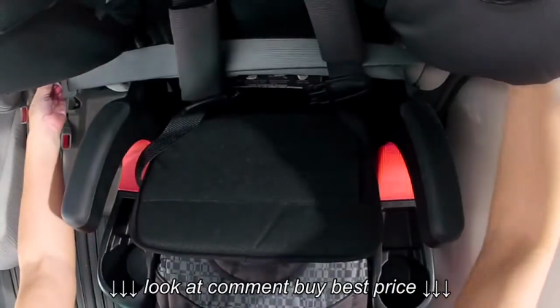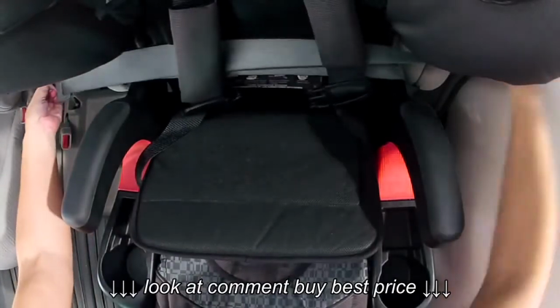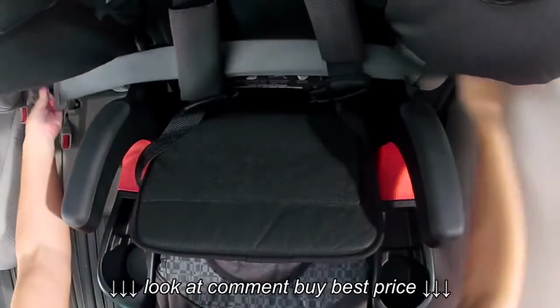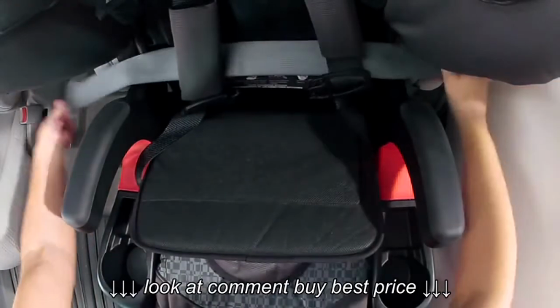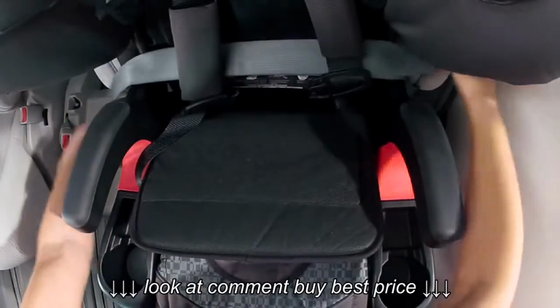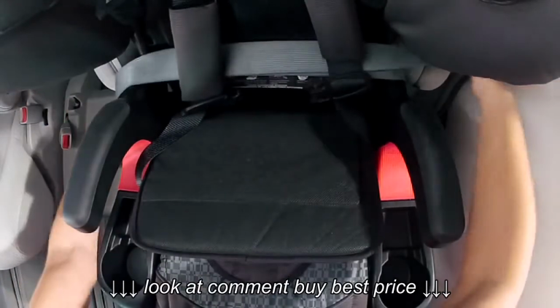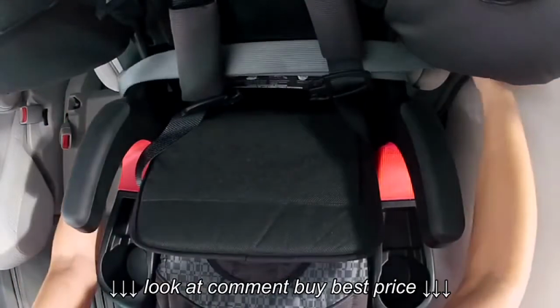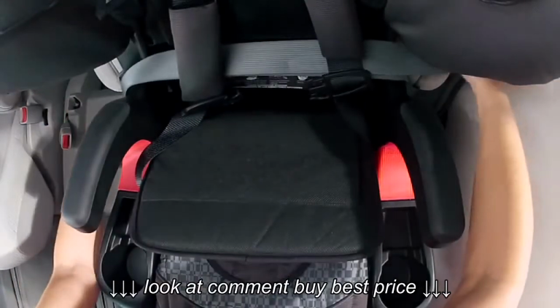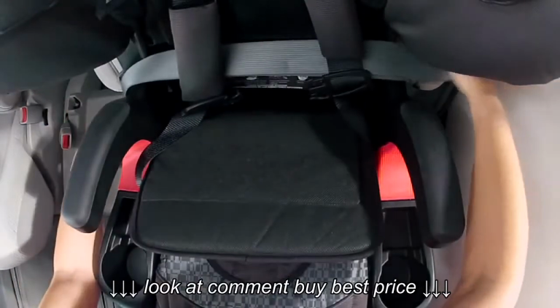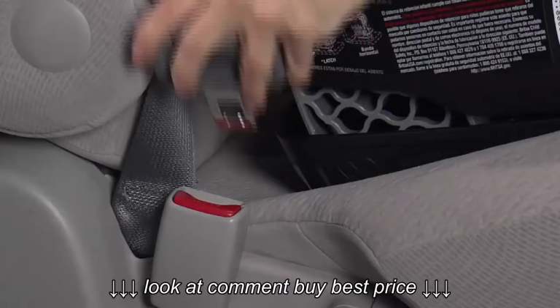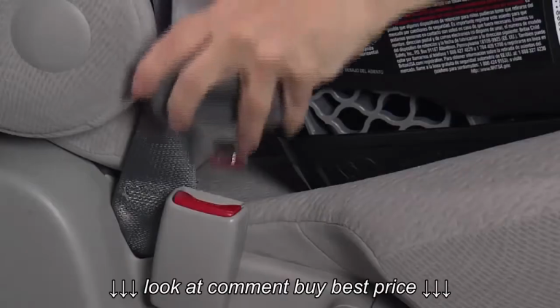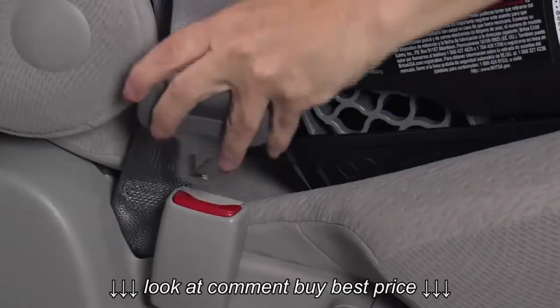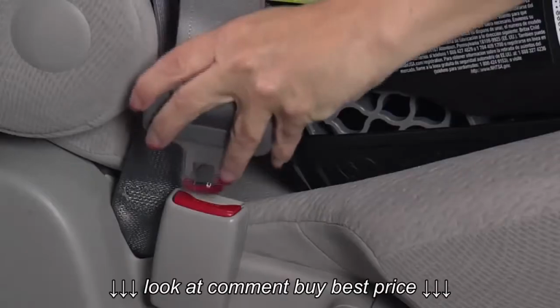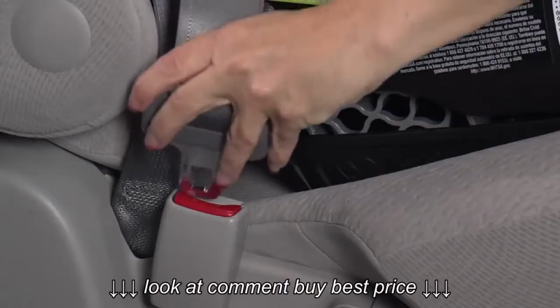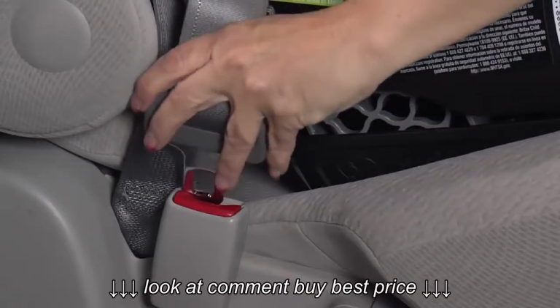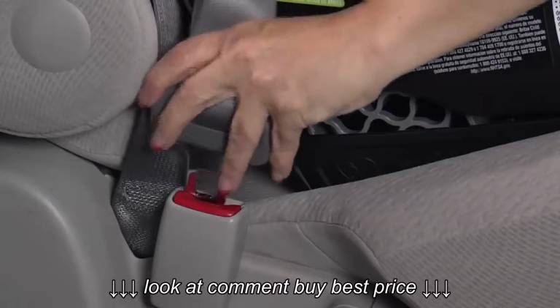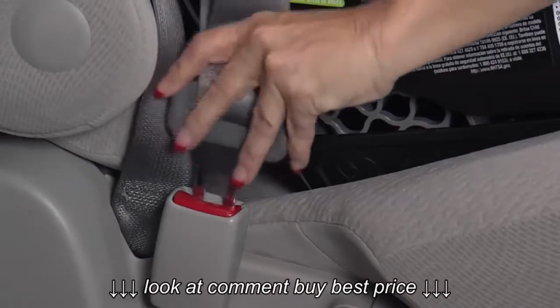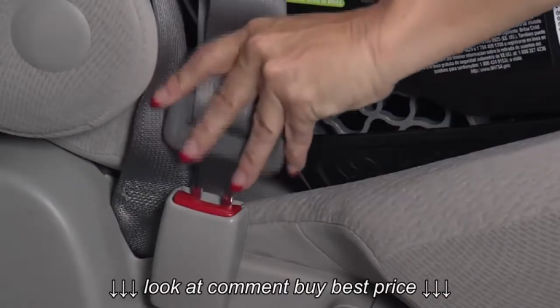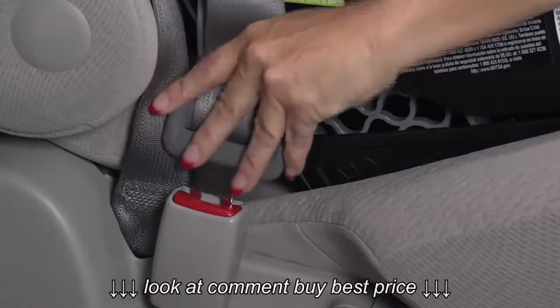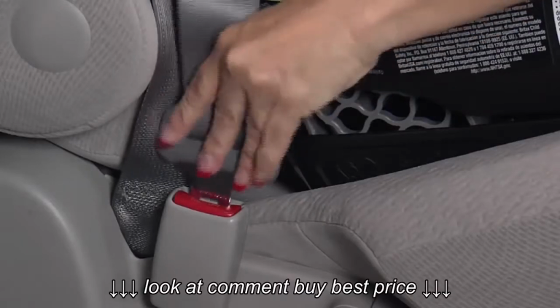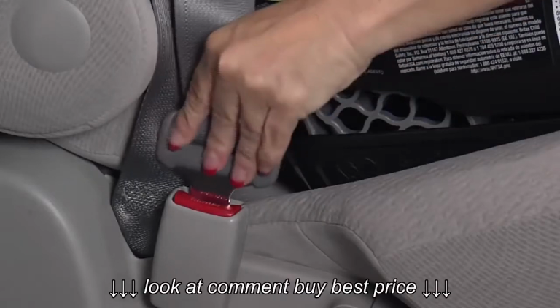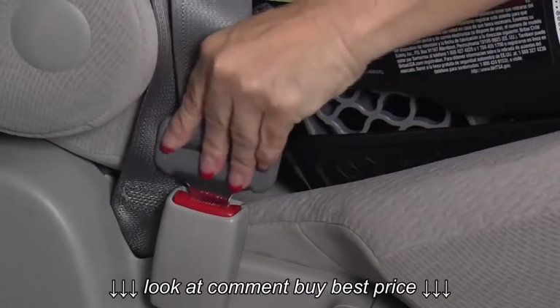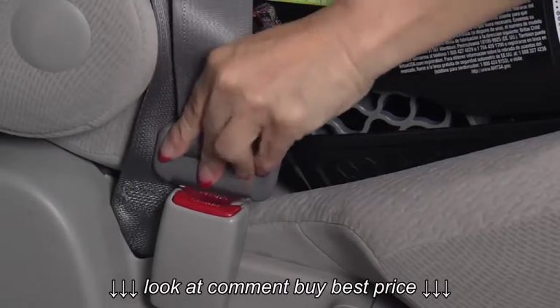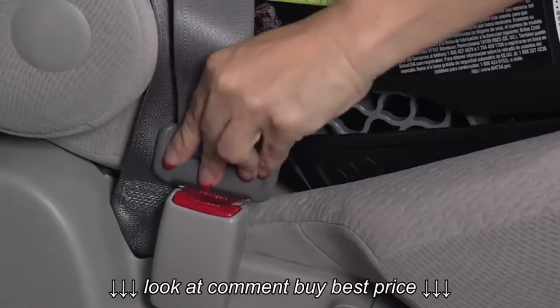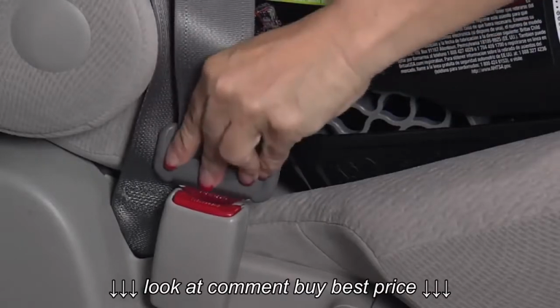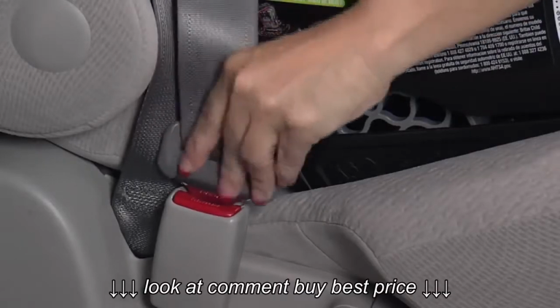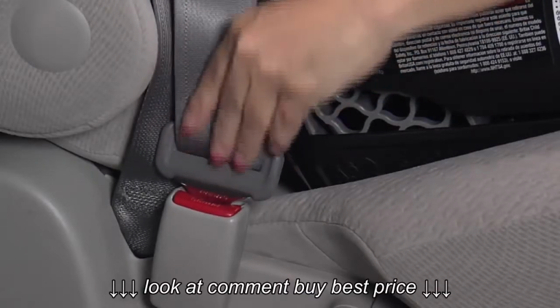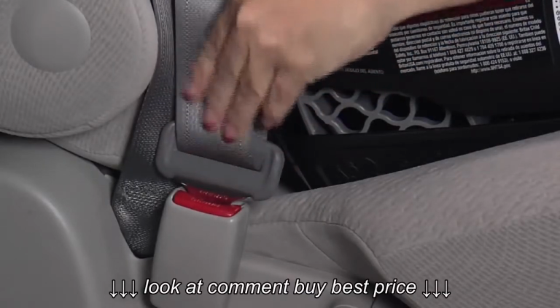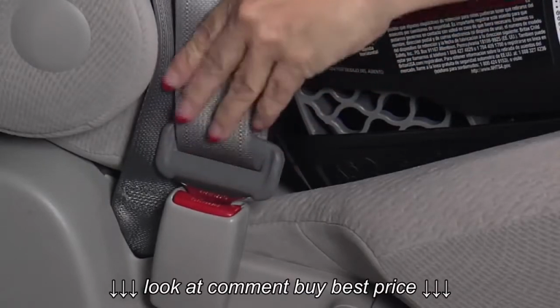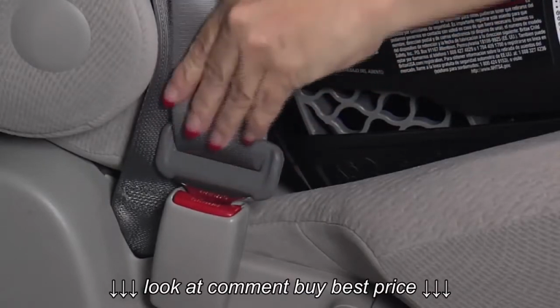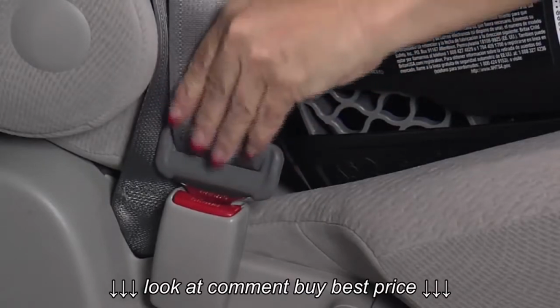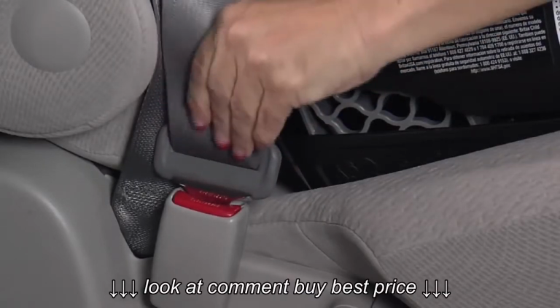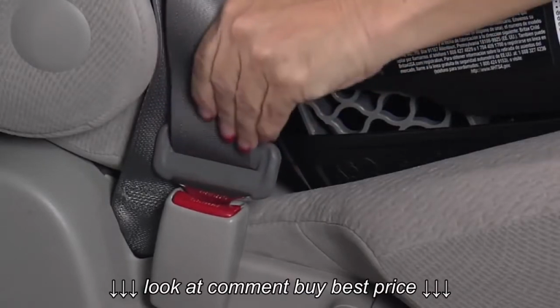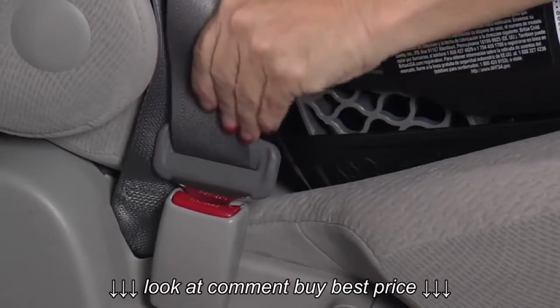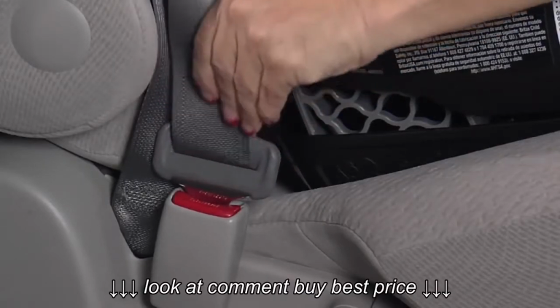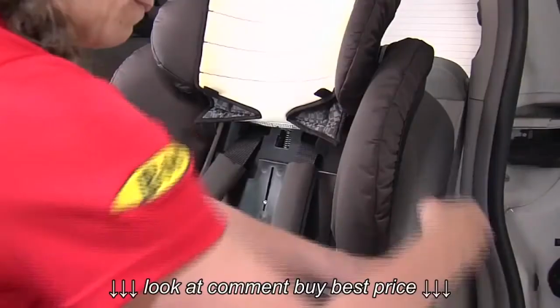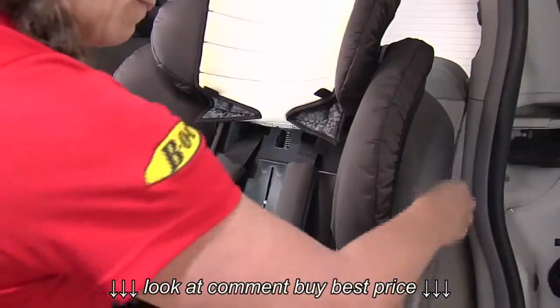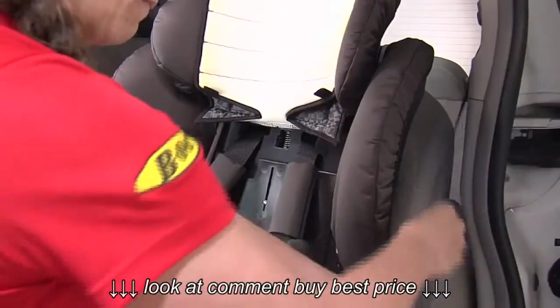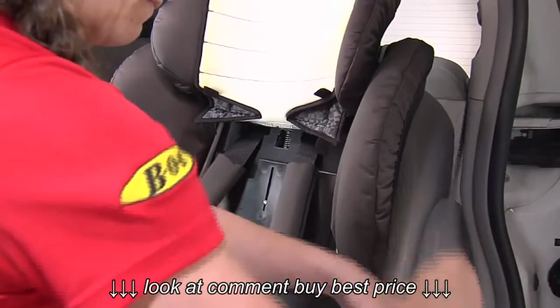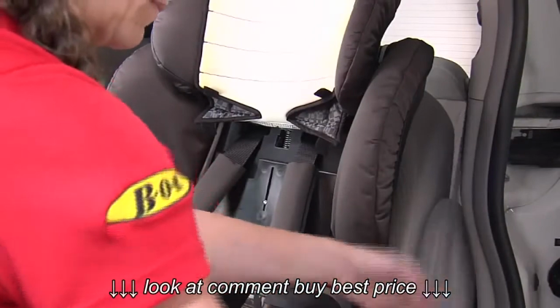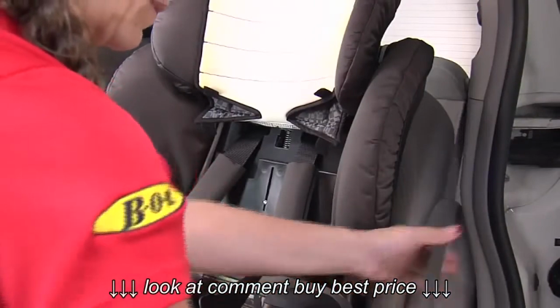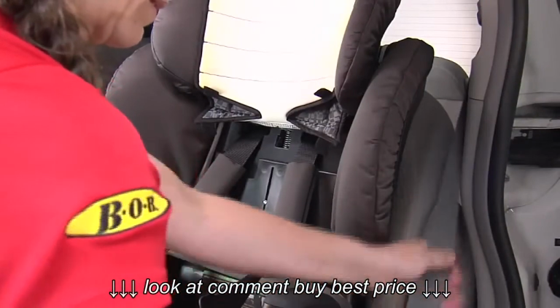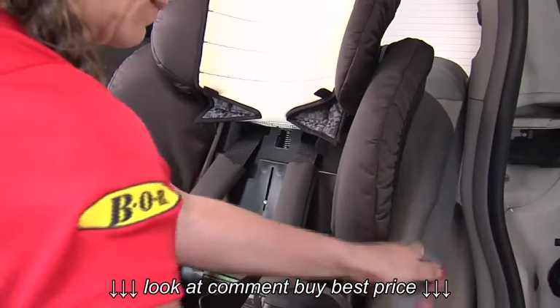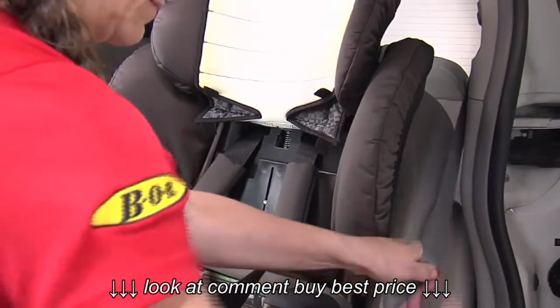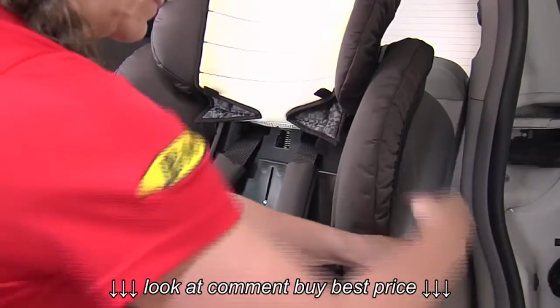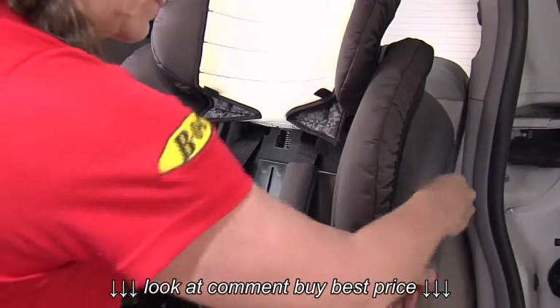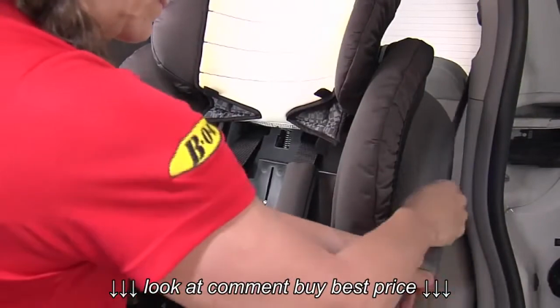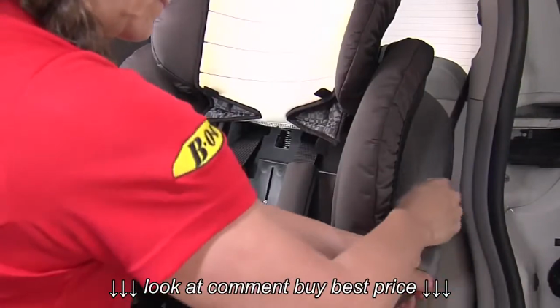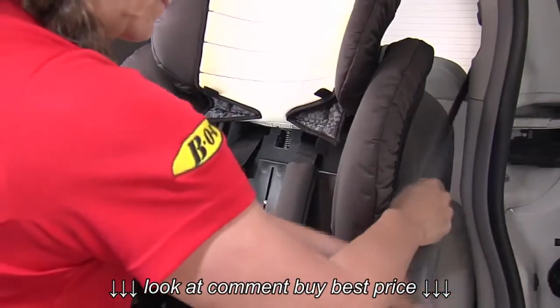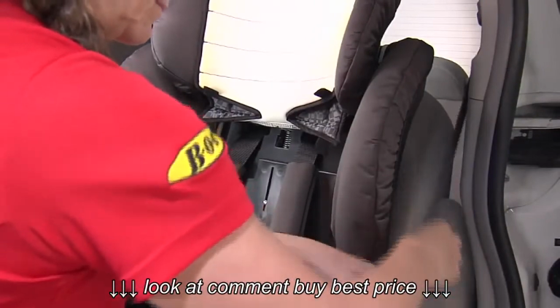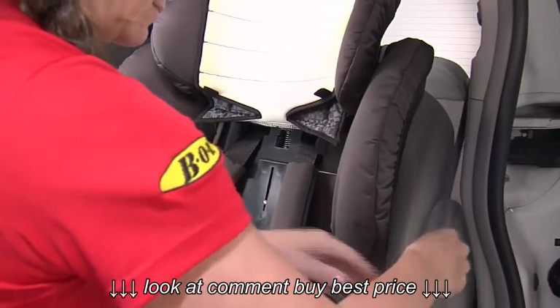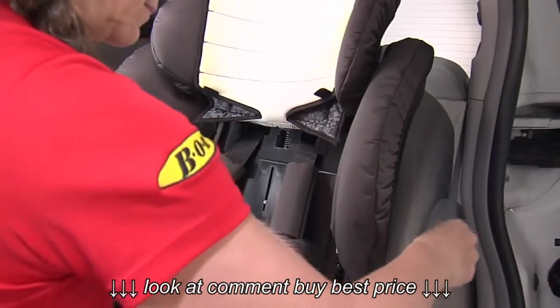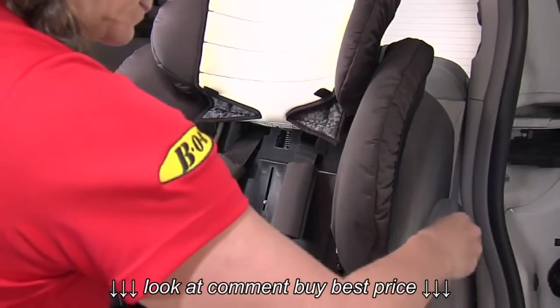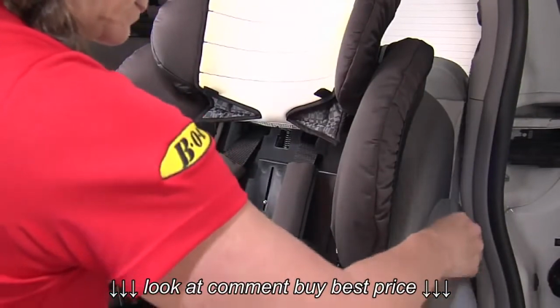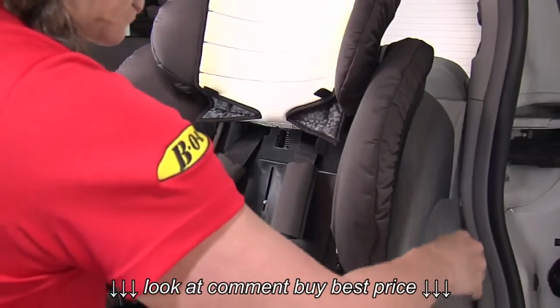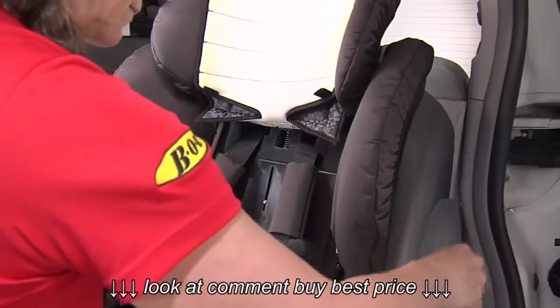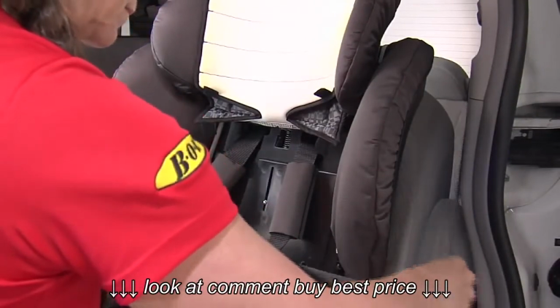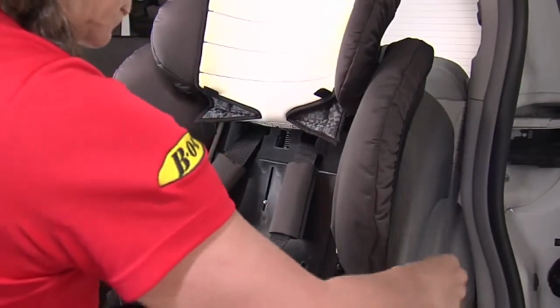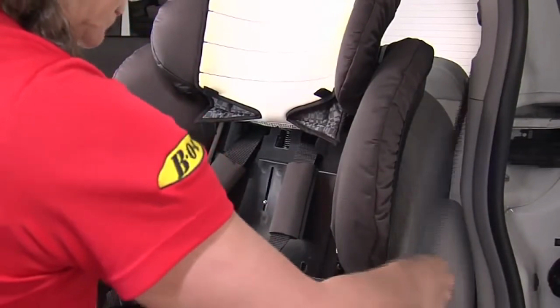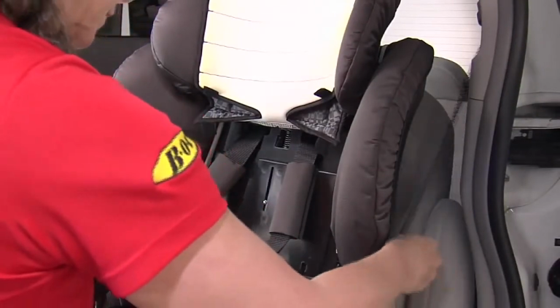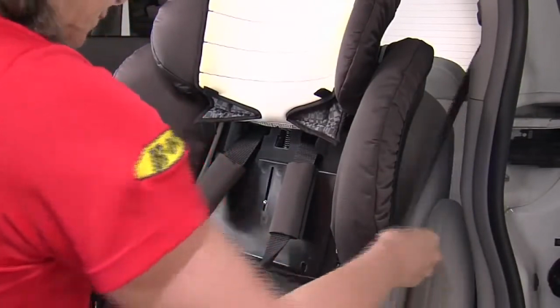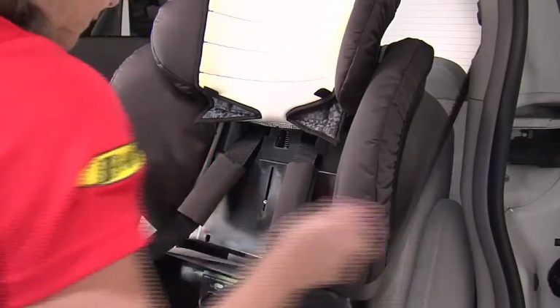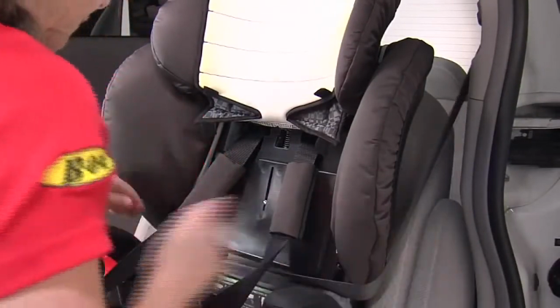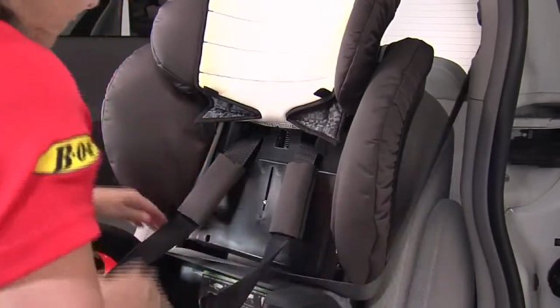Verify that the belt is not twisted and then buckled. Ensure that the vehicle belt is locked as directed by your vehicle owner's manual.